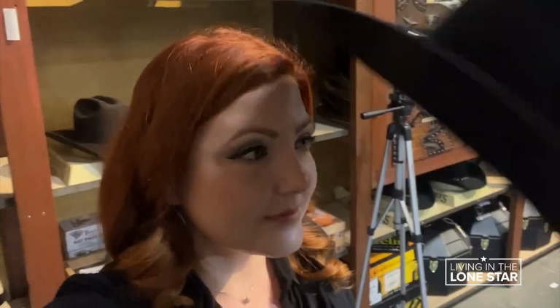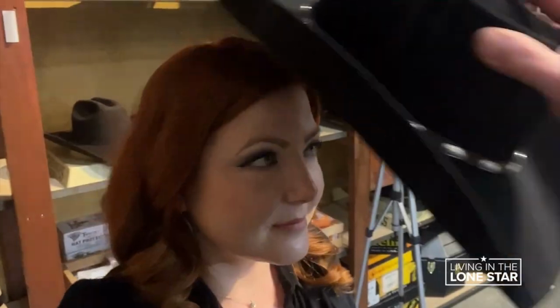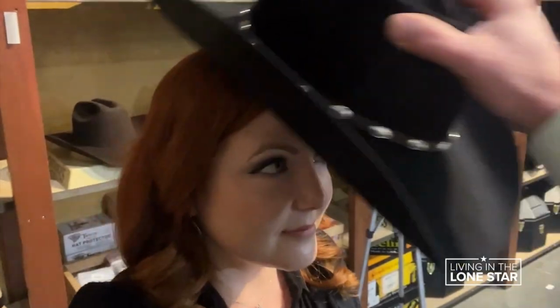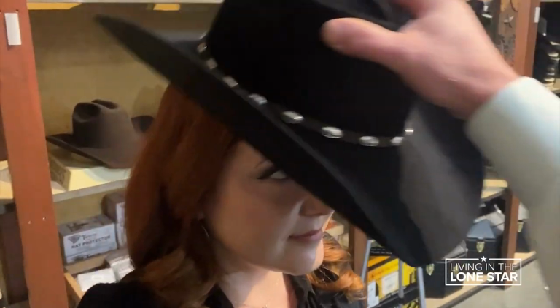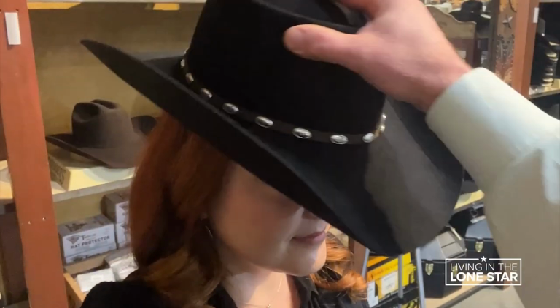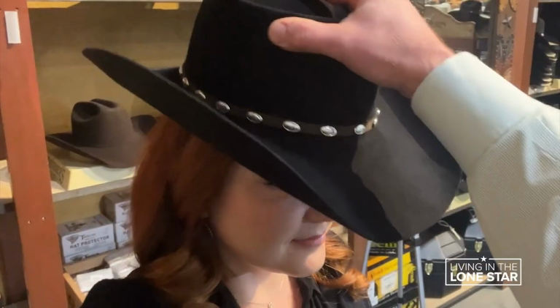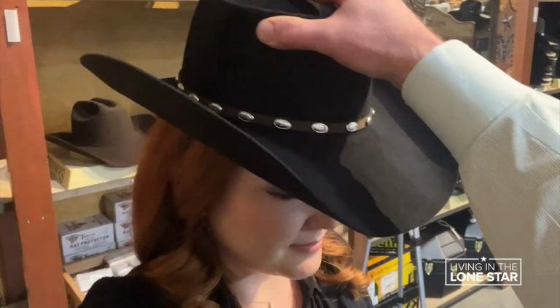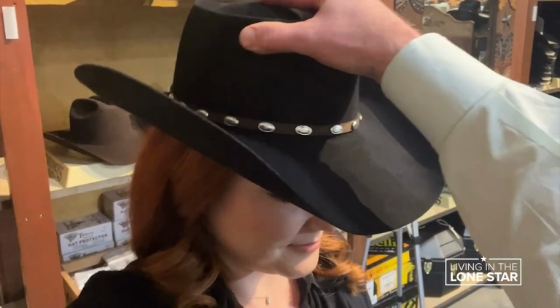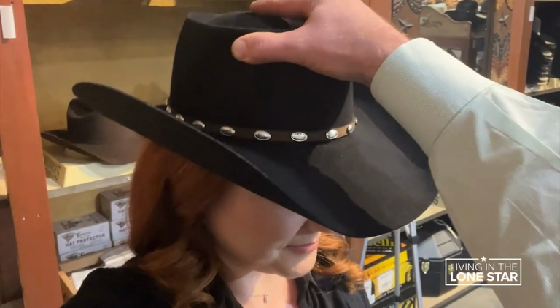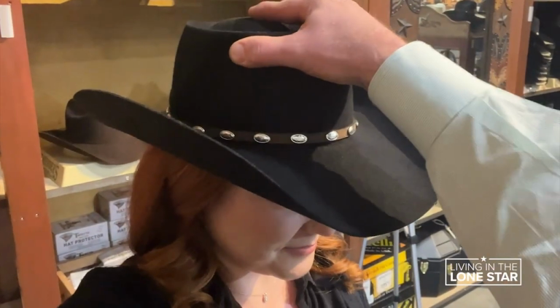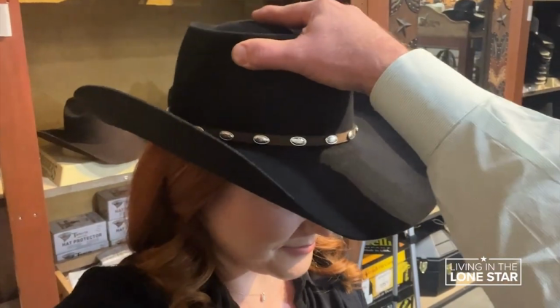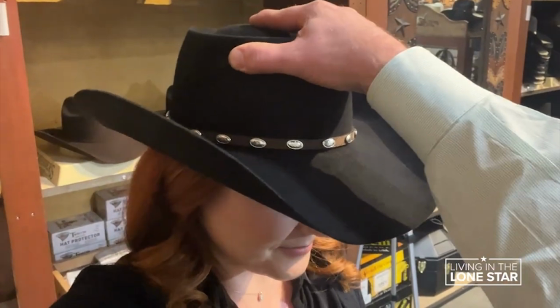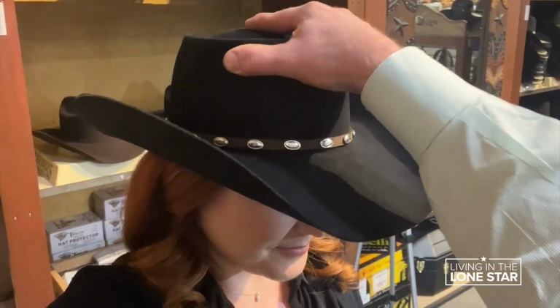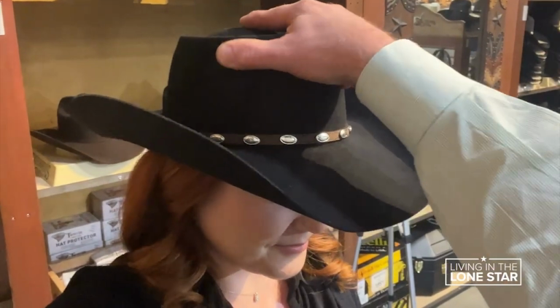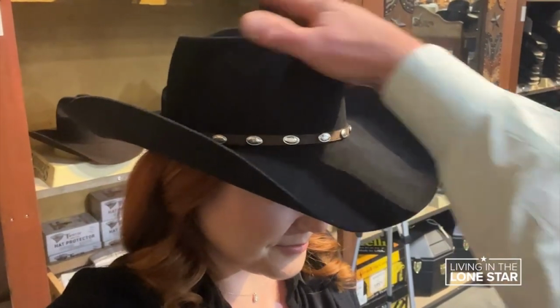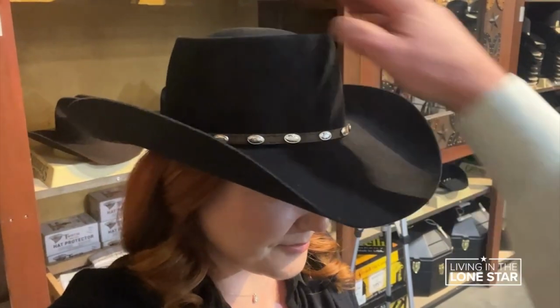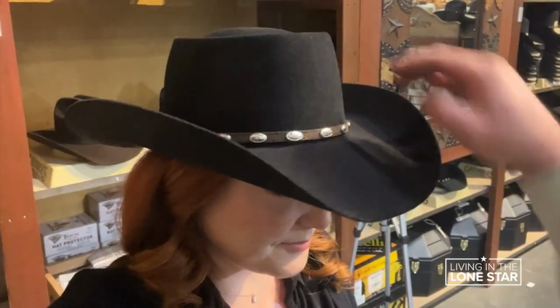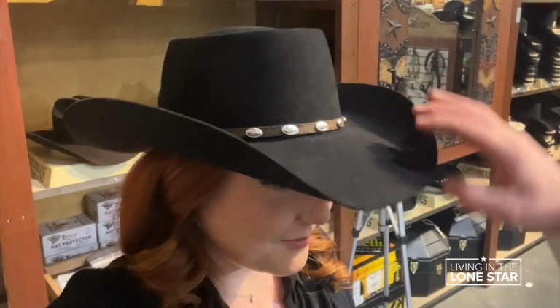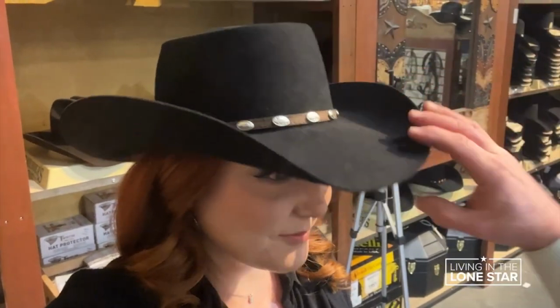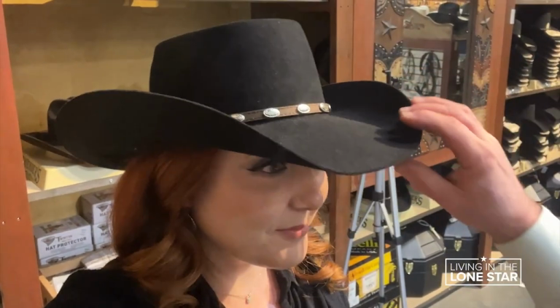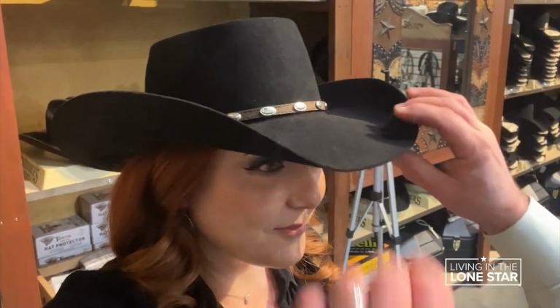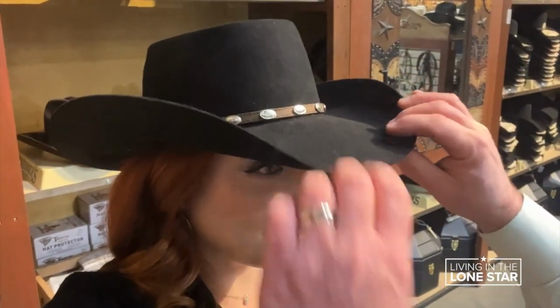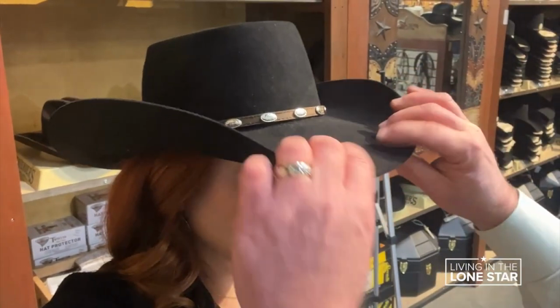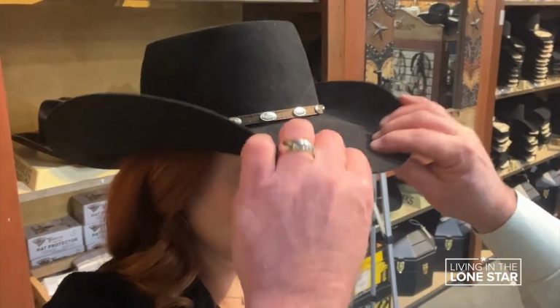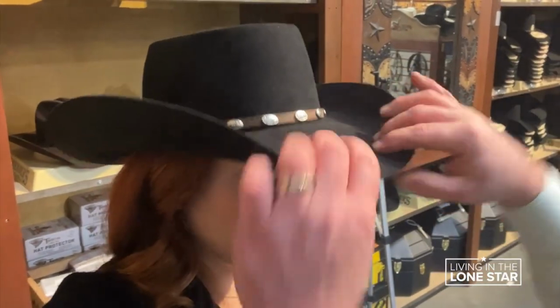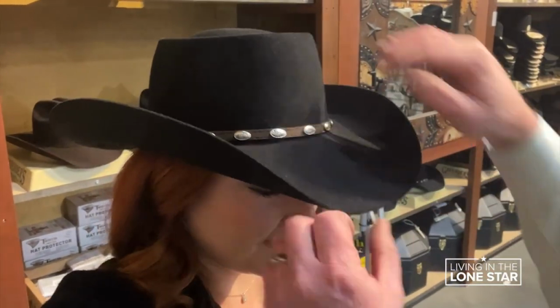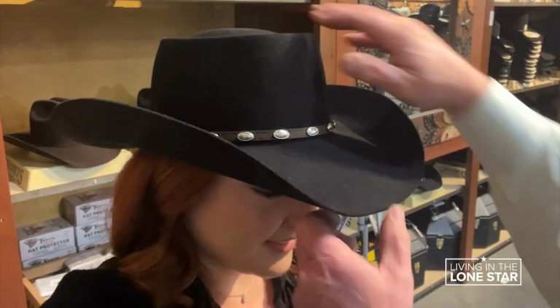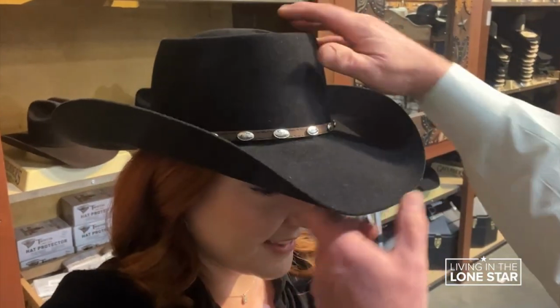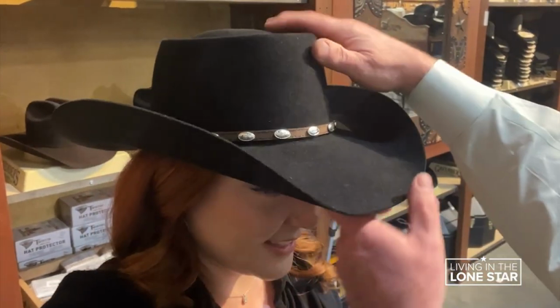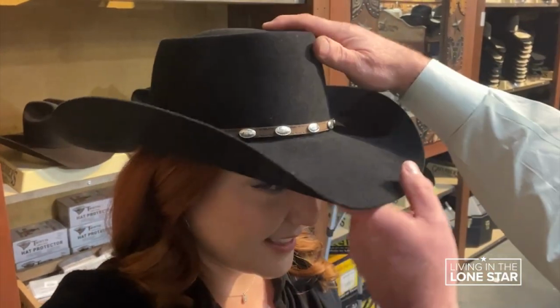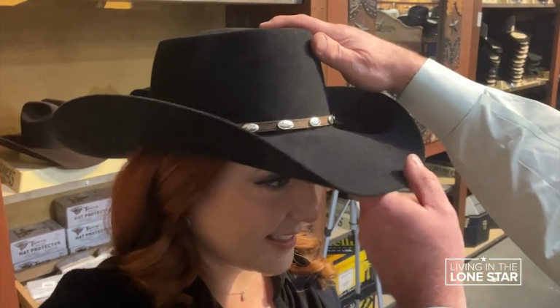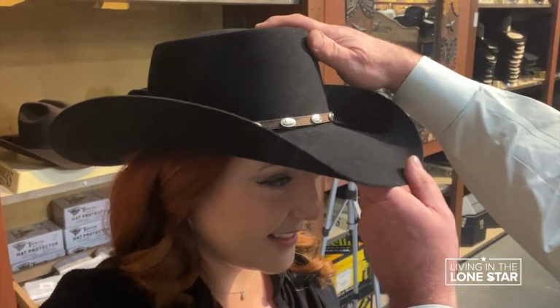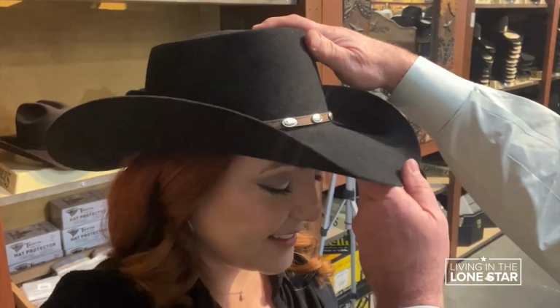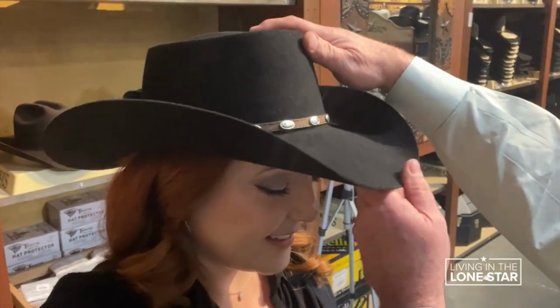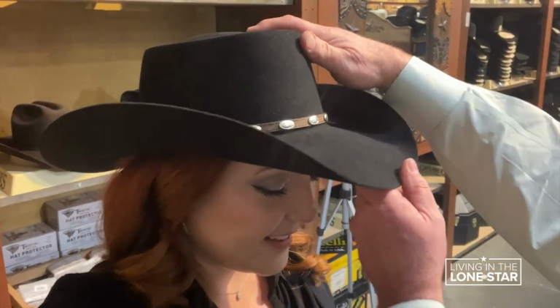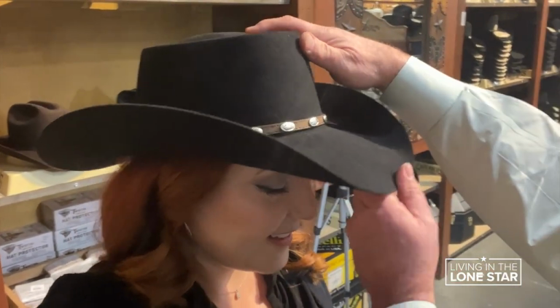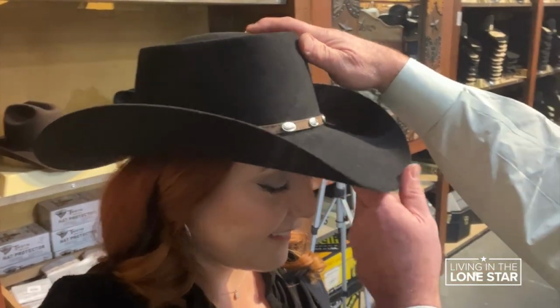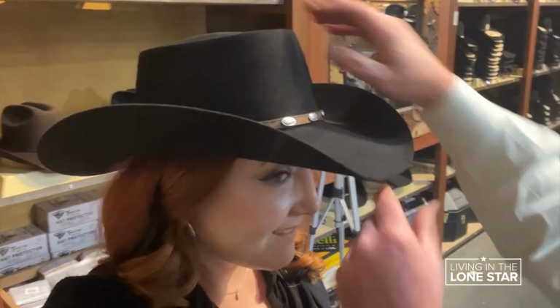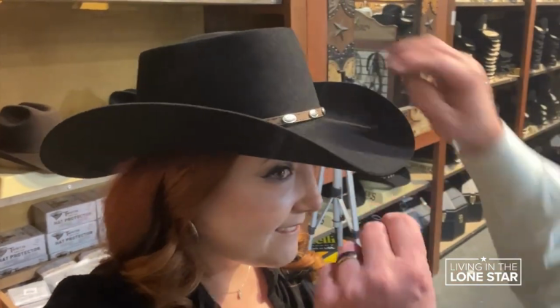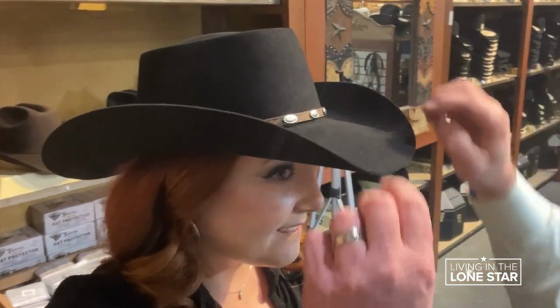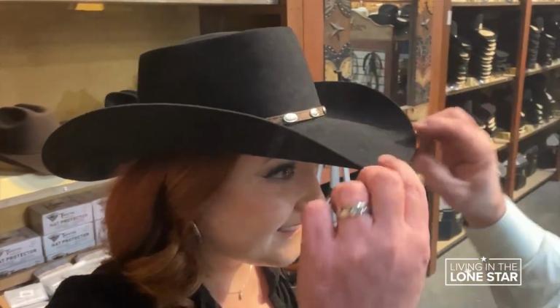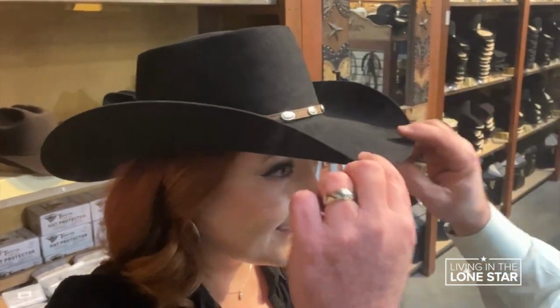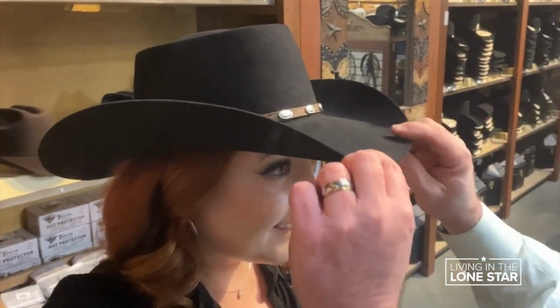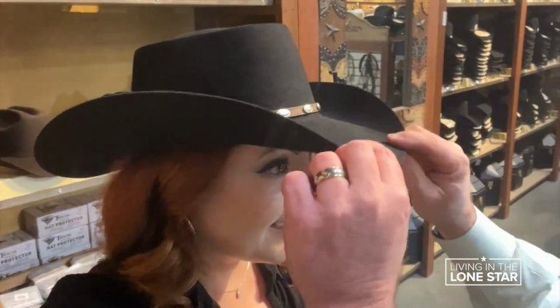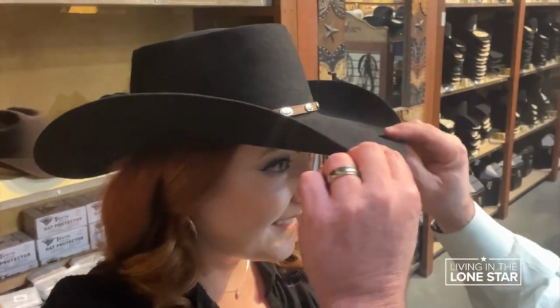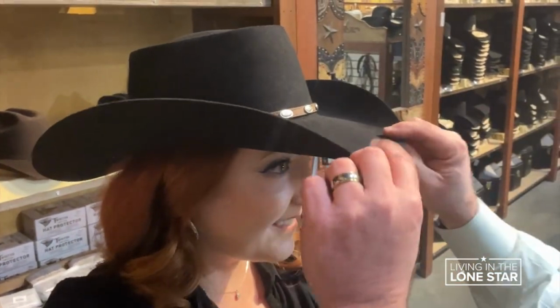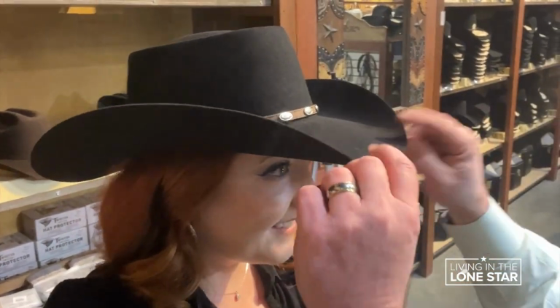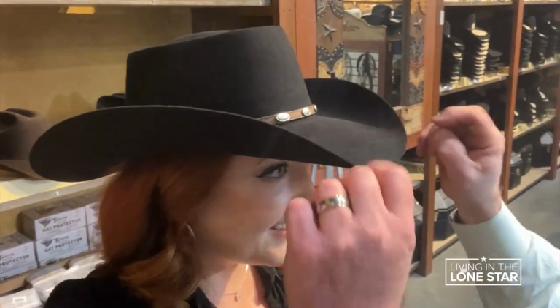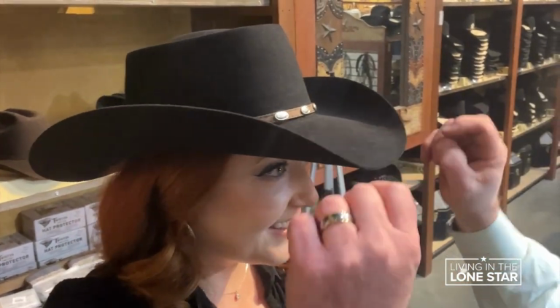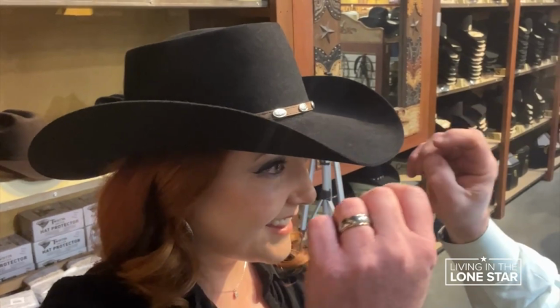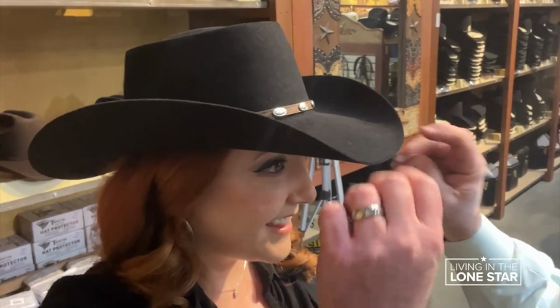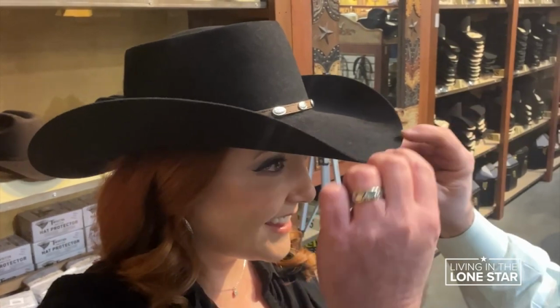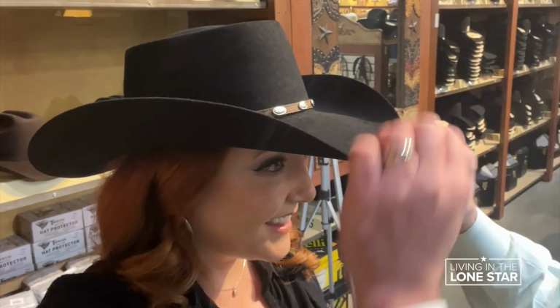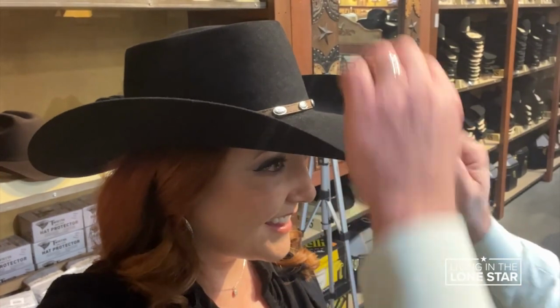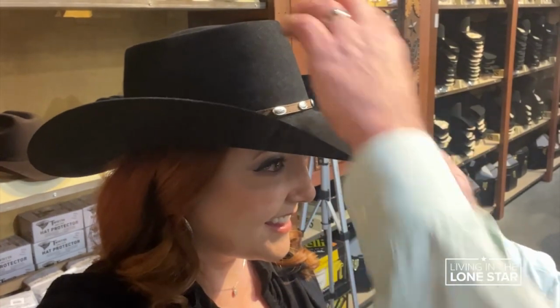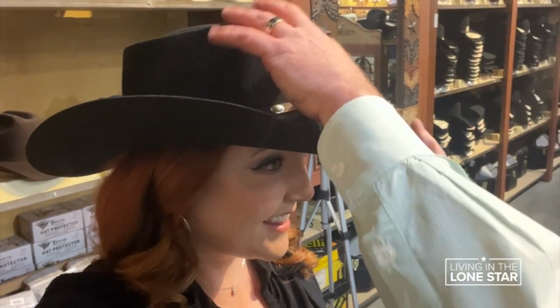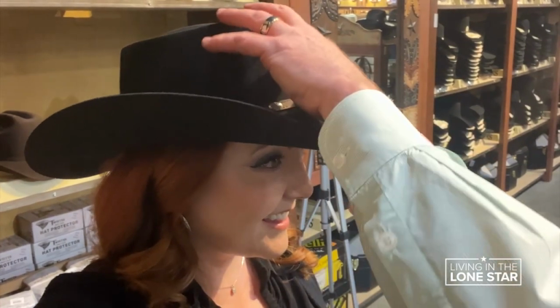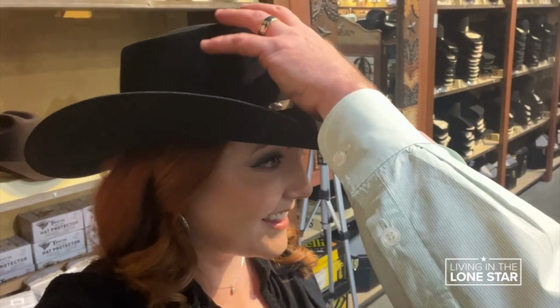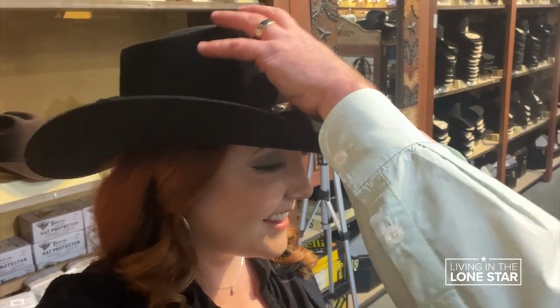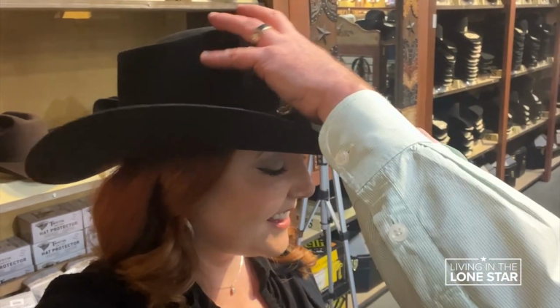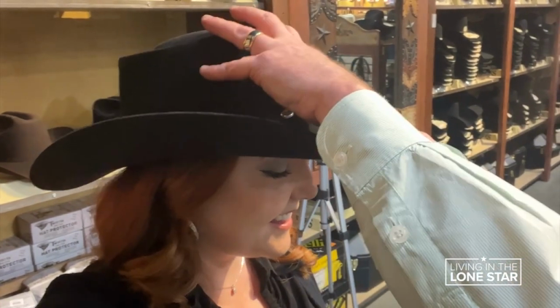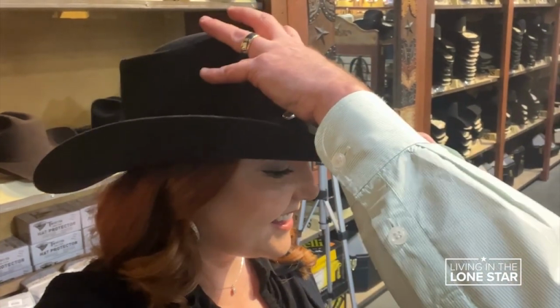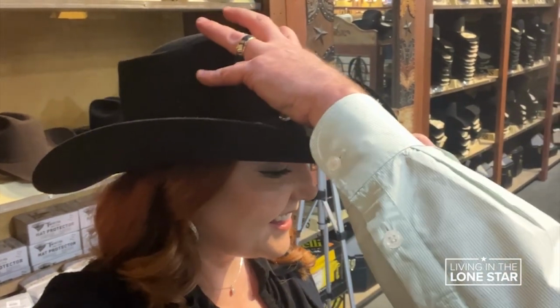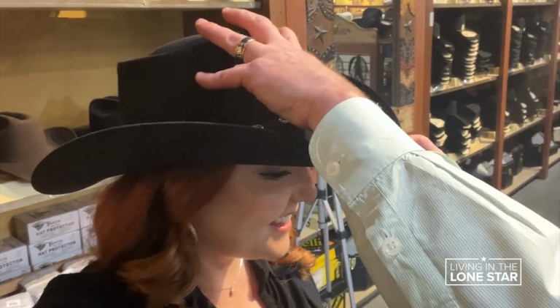When you get it just right, and then you put it on a person's head, and they look at a mirror, and they beam, then you know you've nailed it. So it's fun.